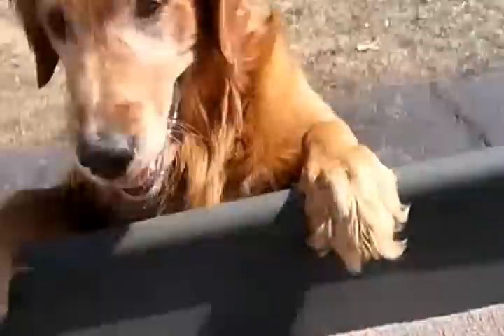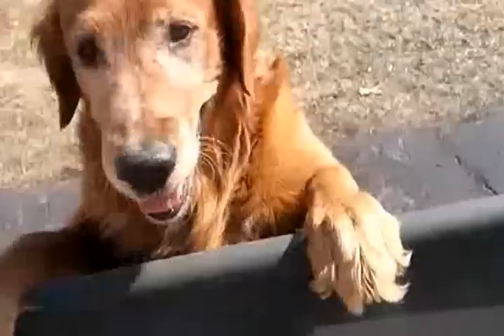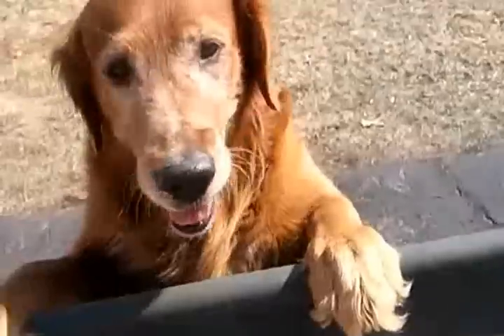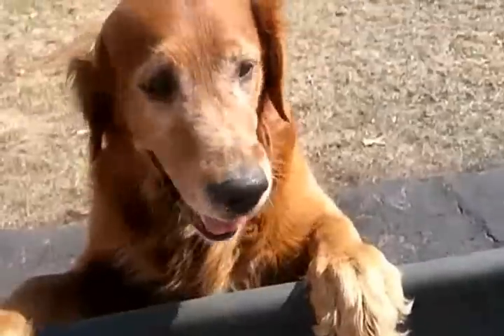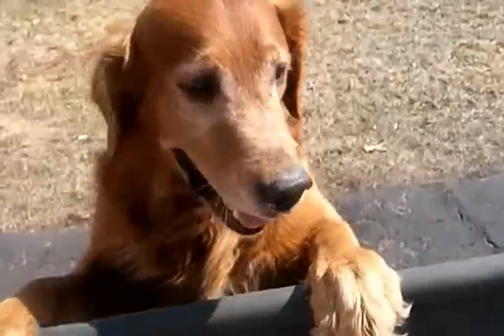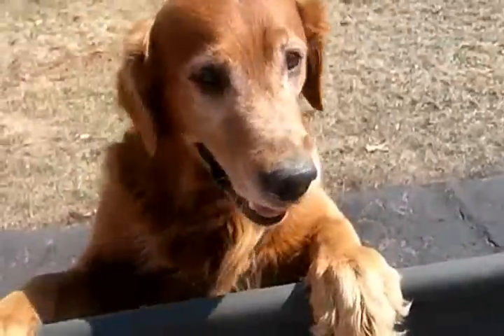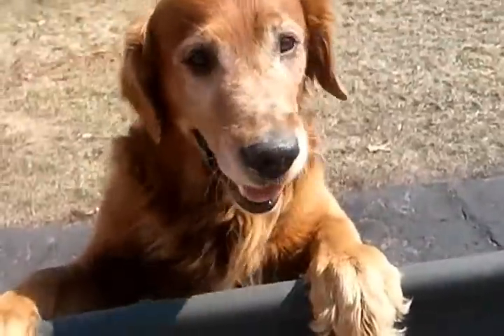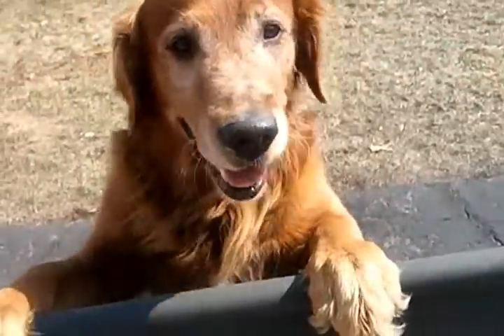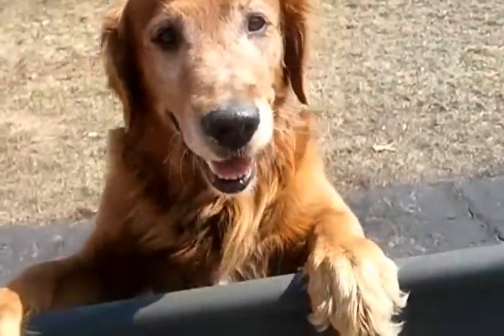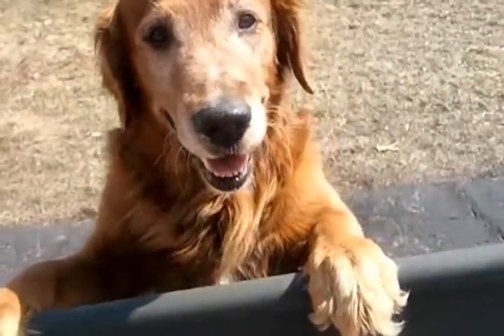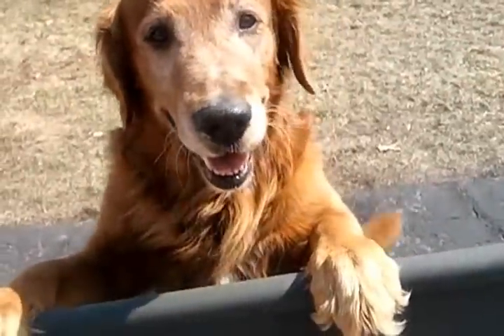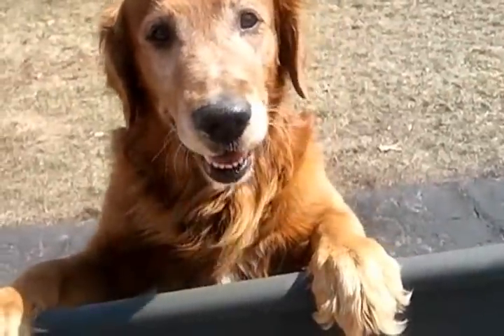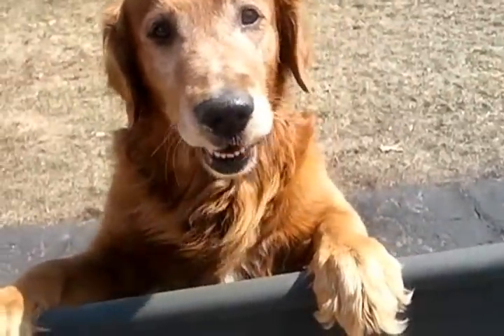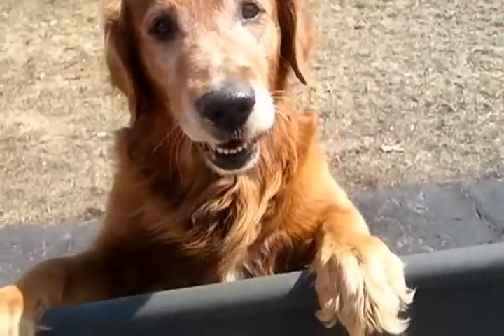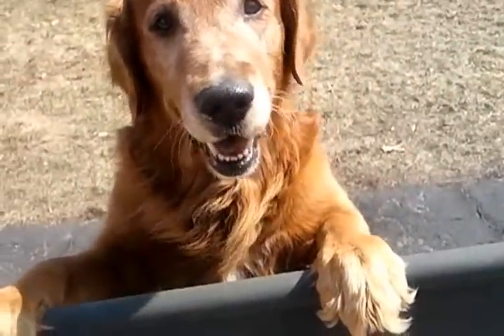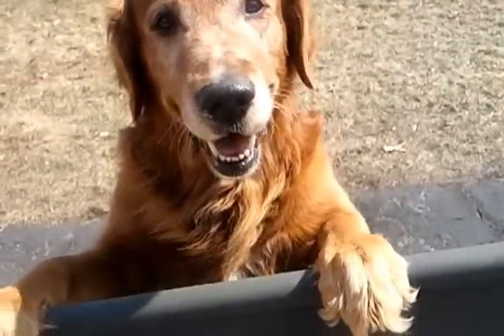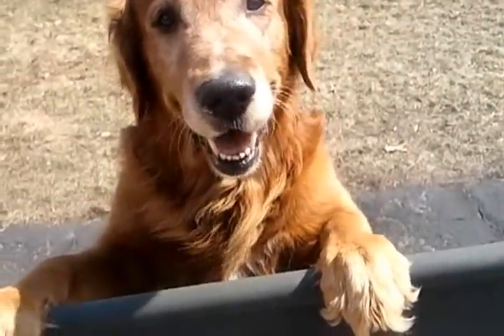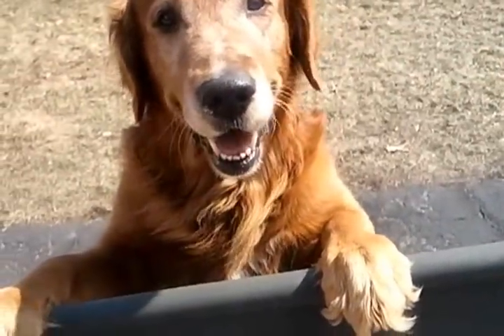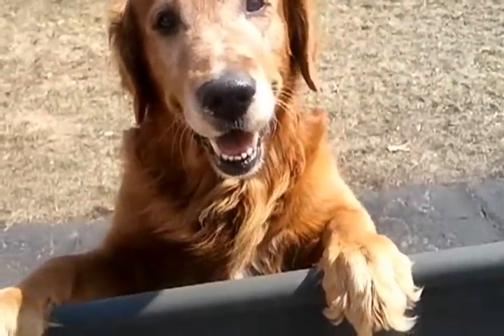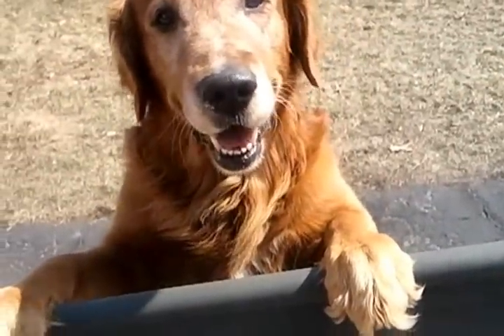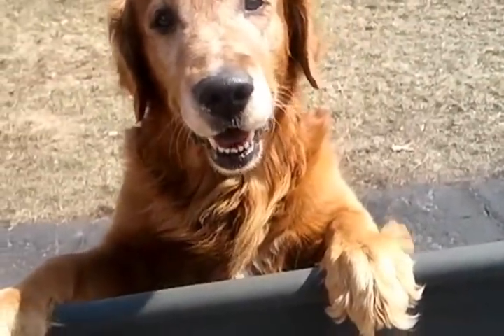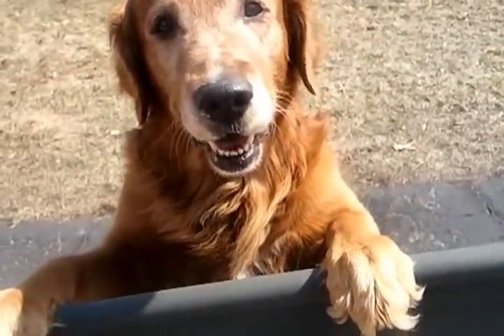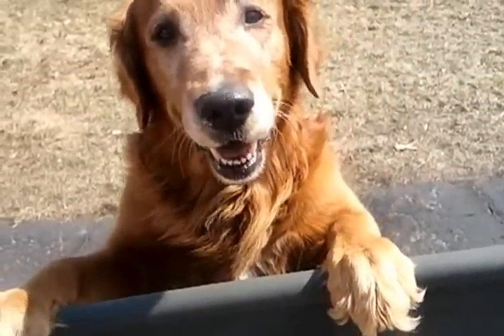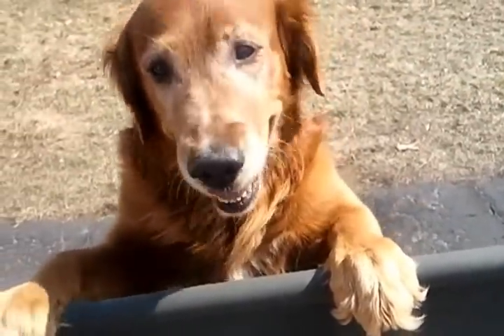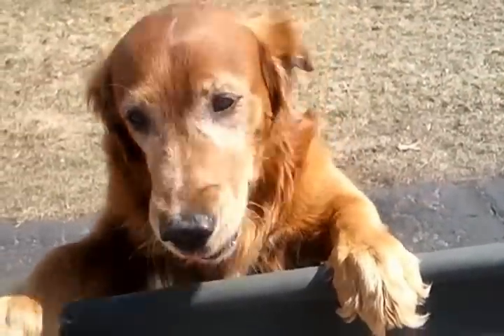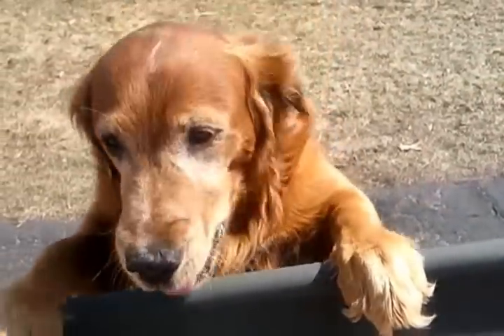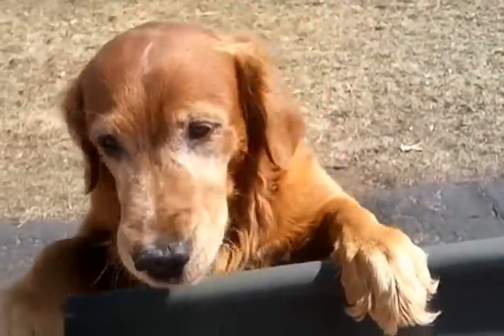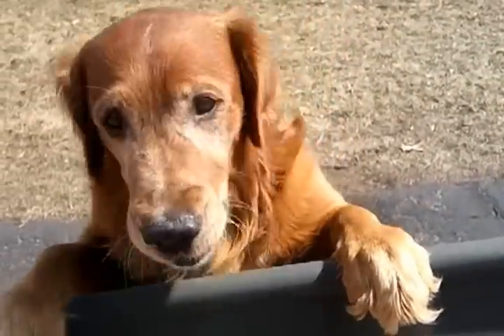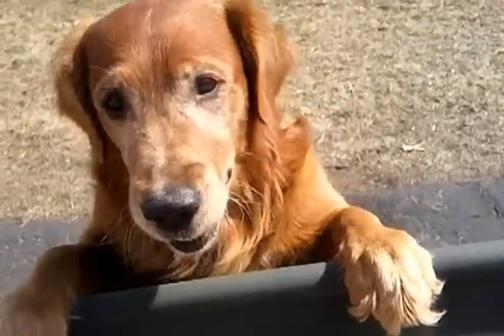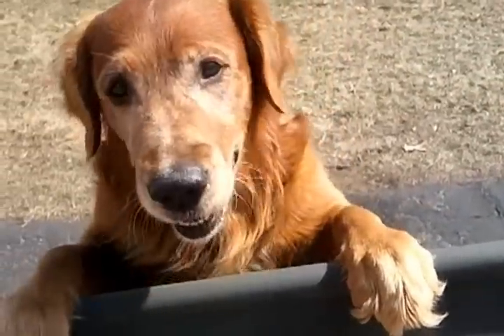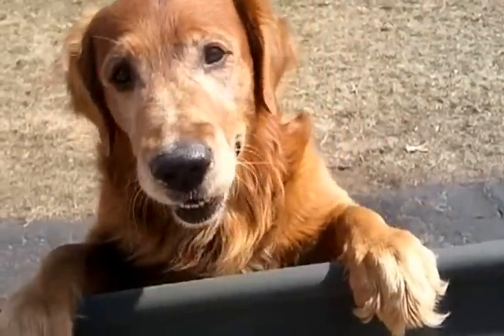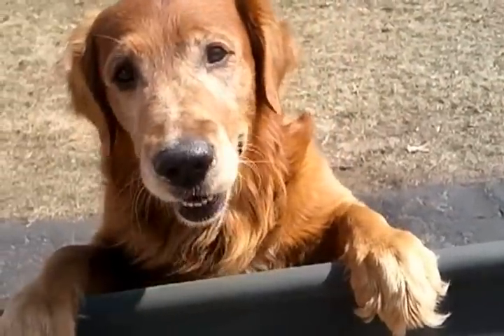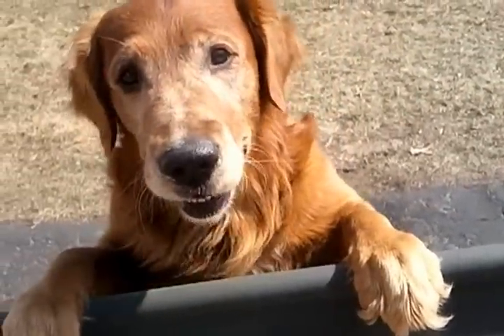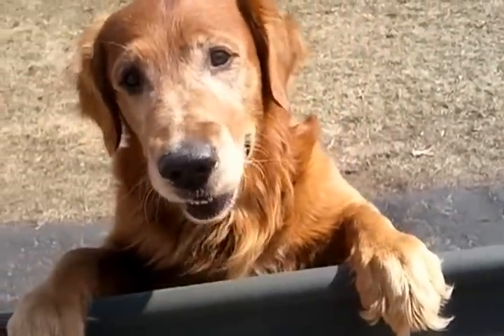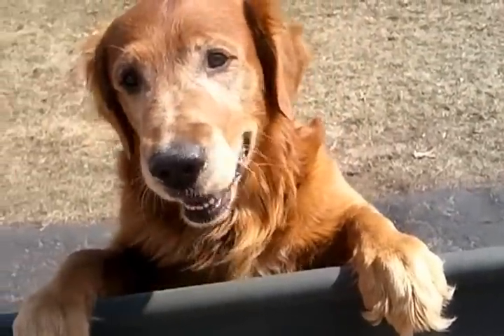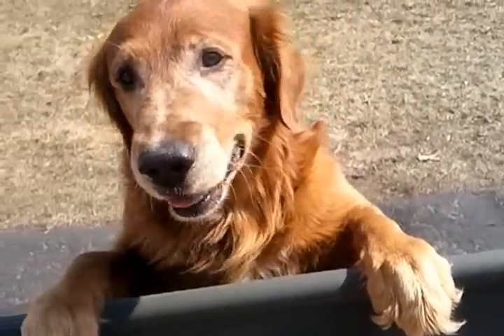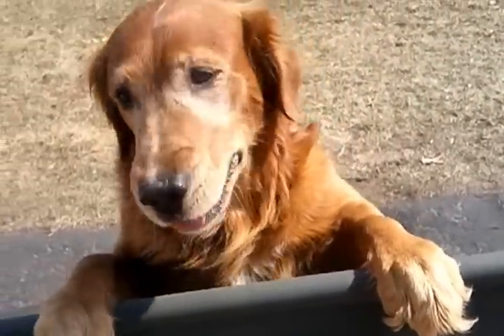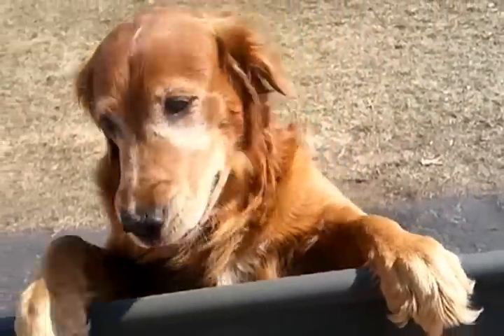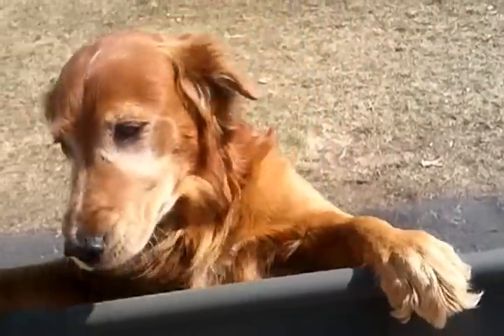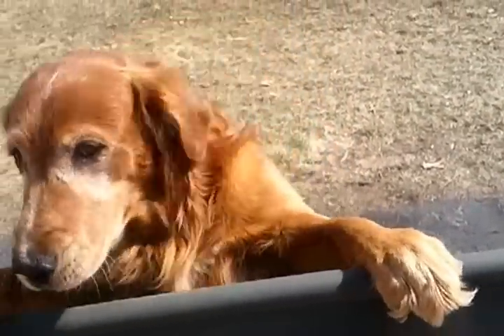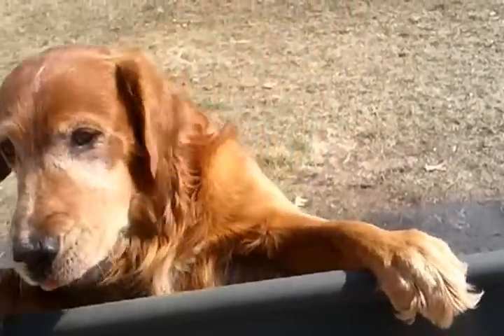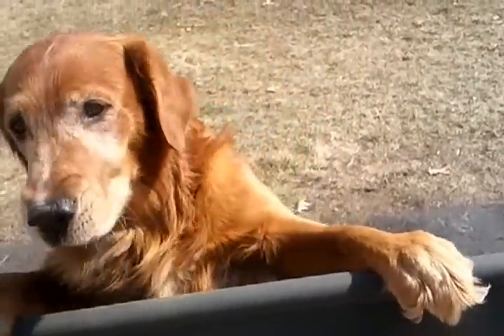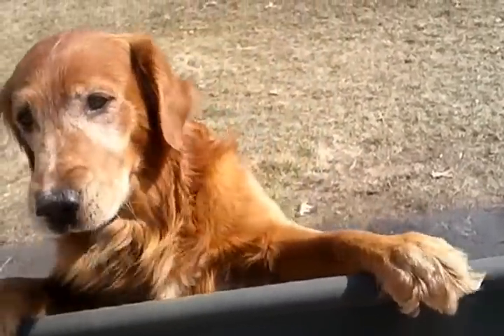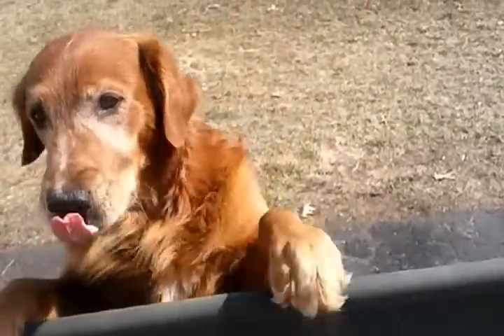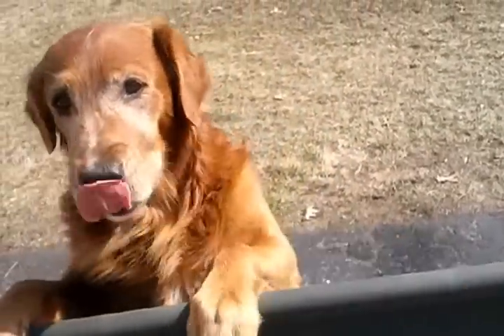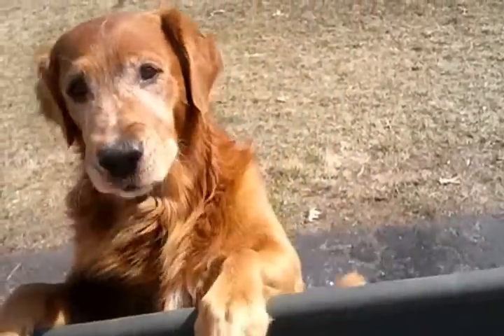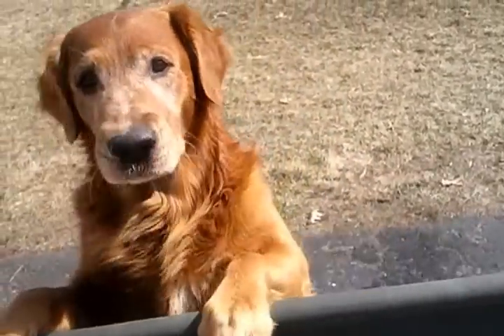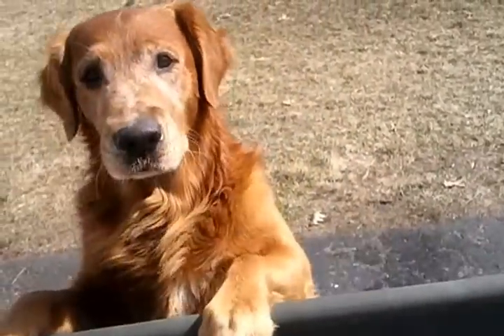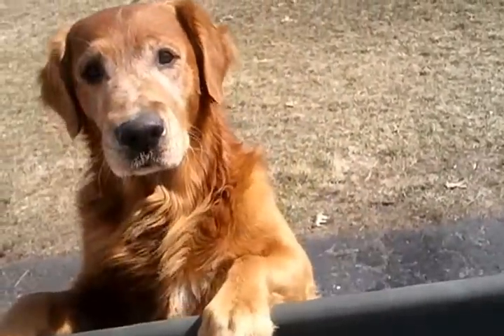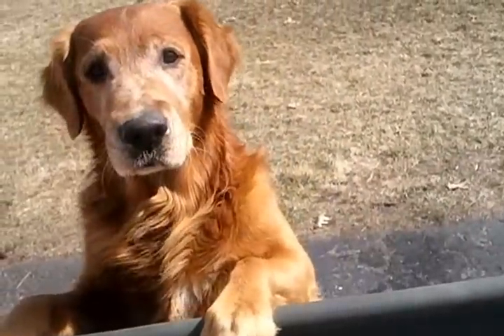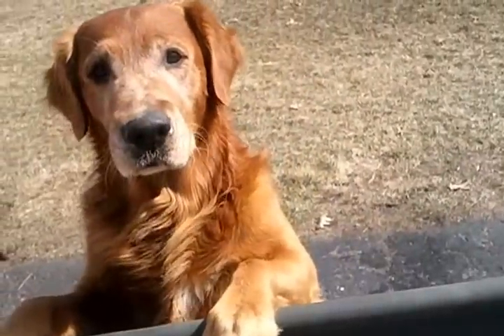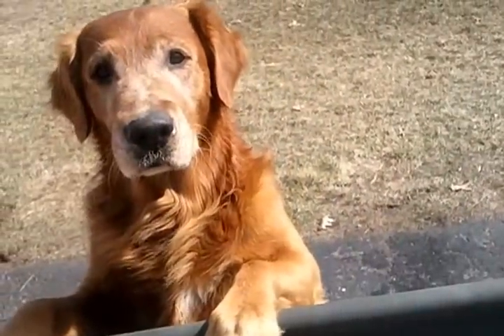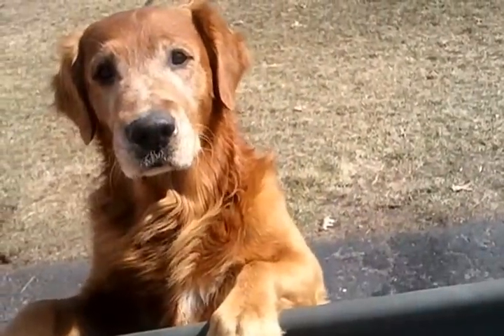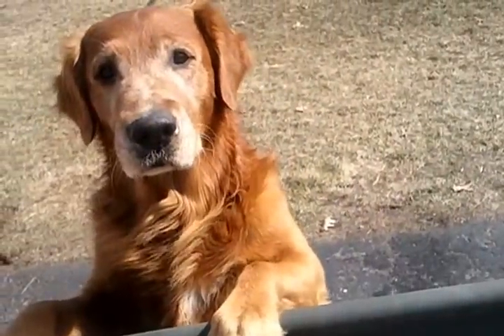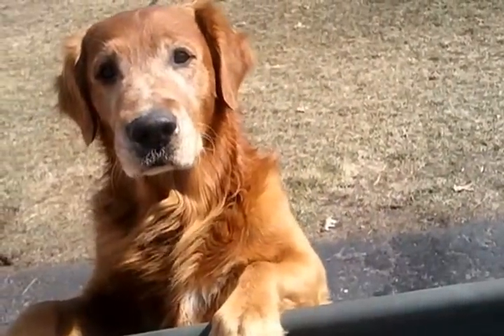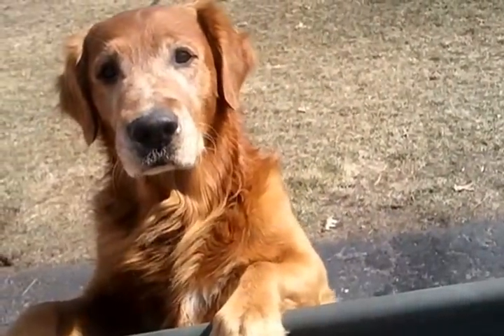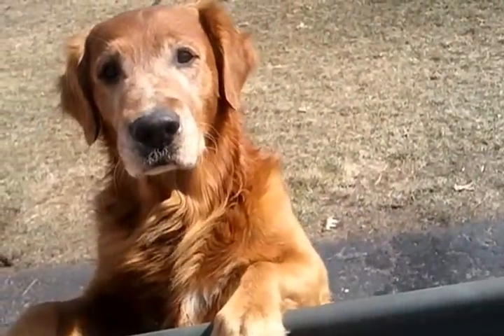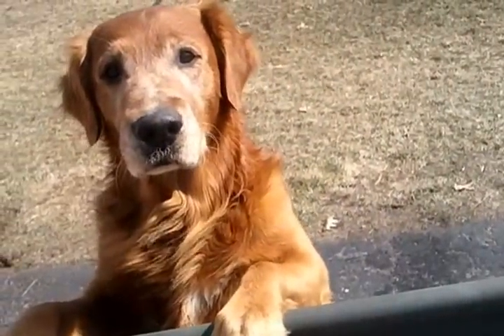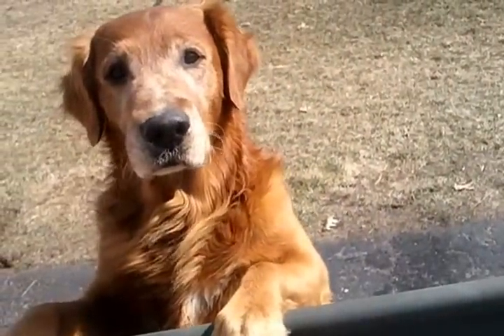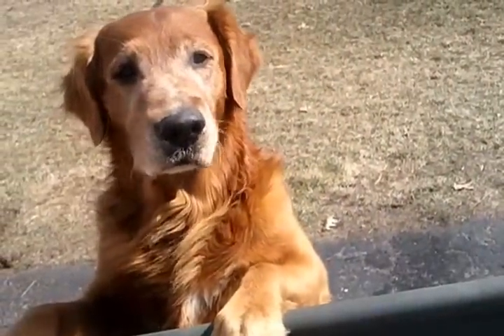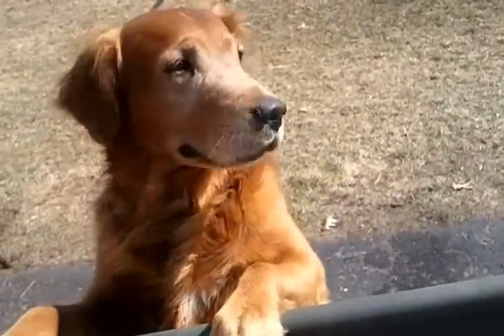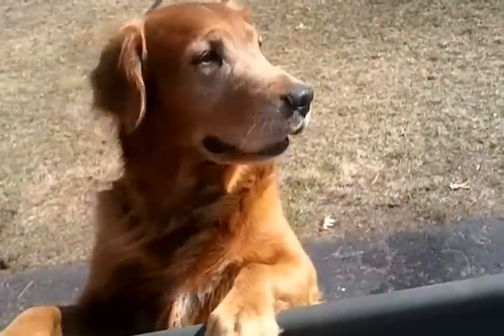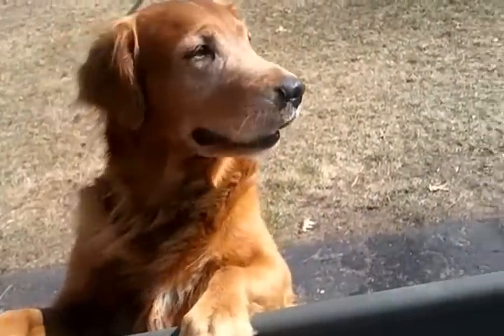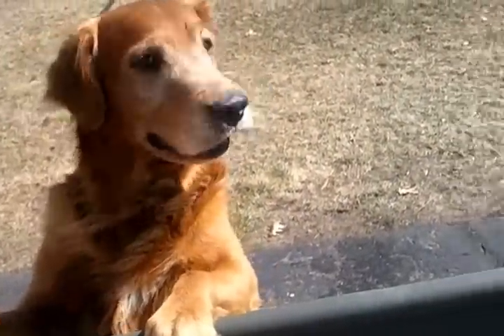Hey buddy, what do you think? You going fishing? Me too.